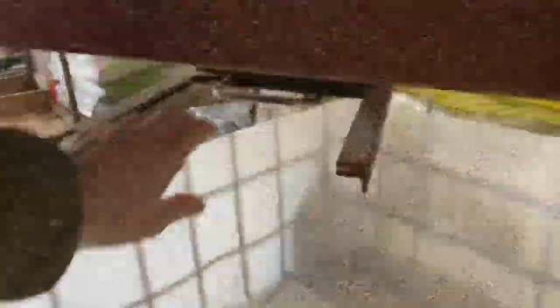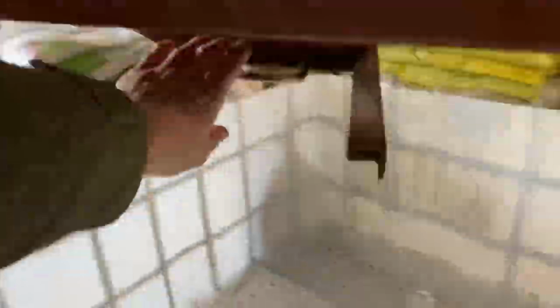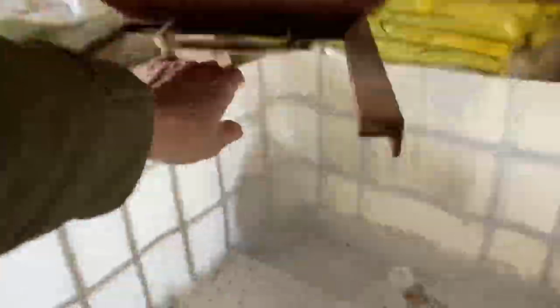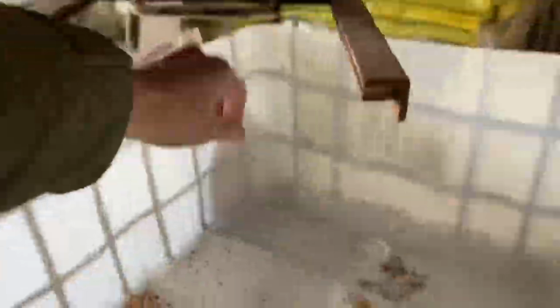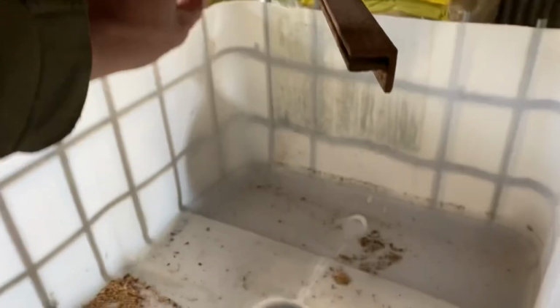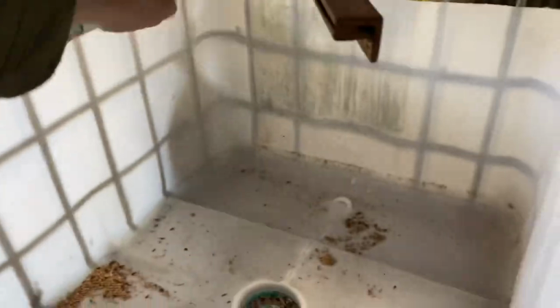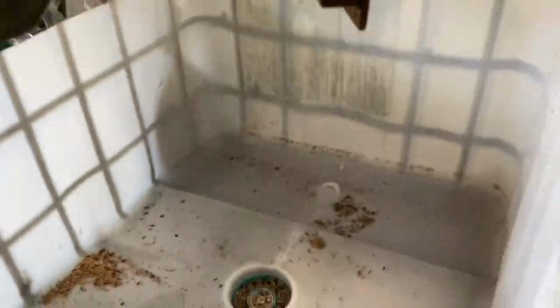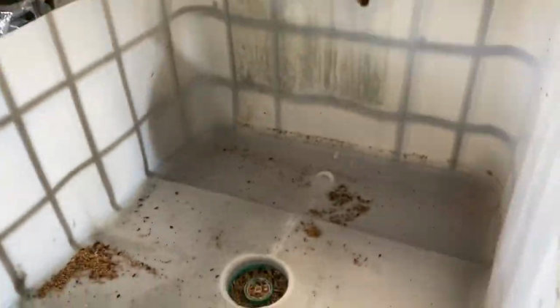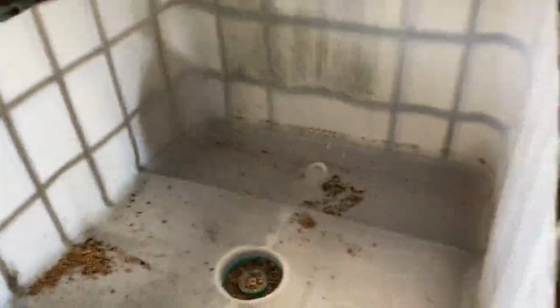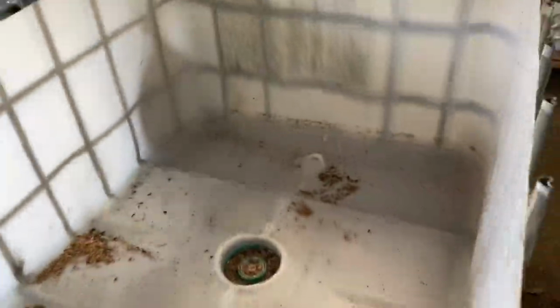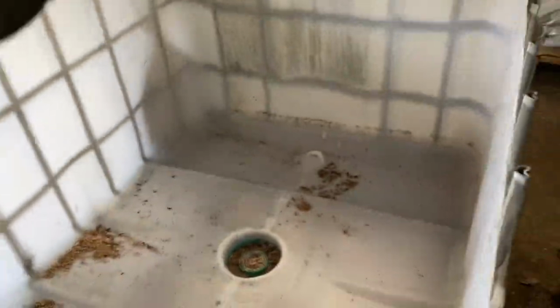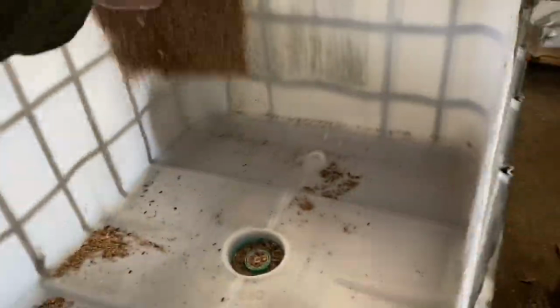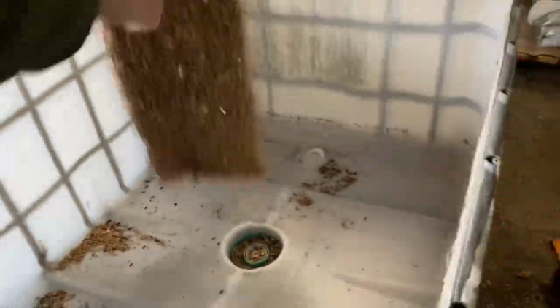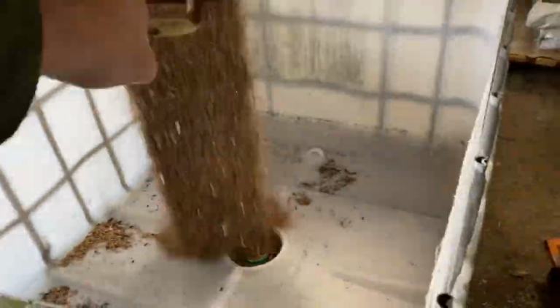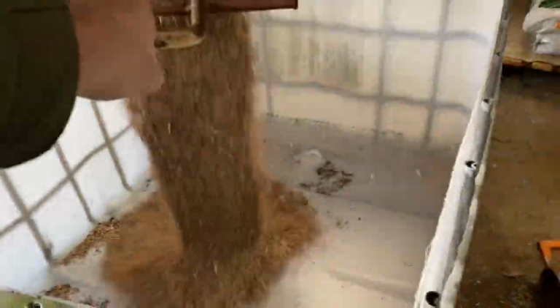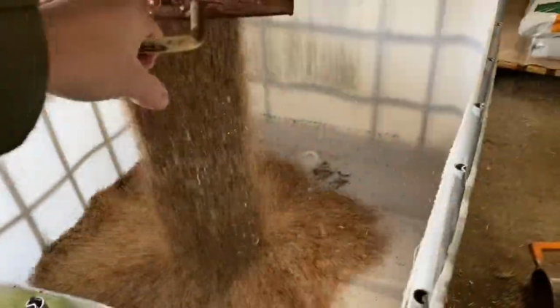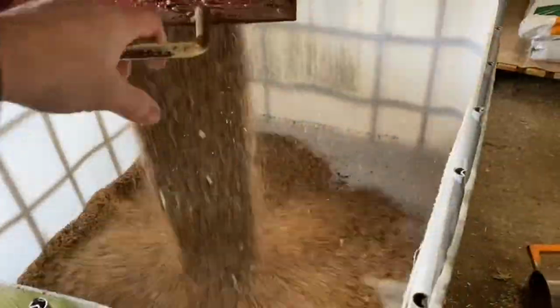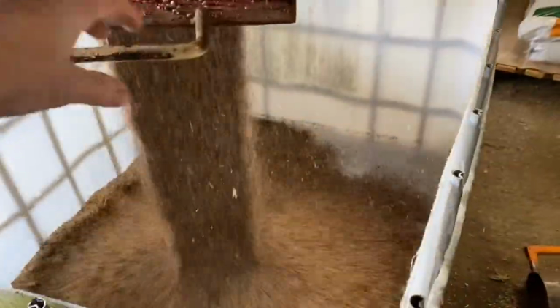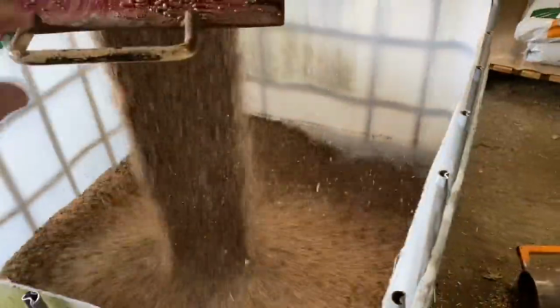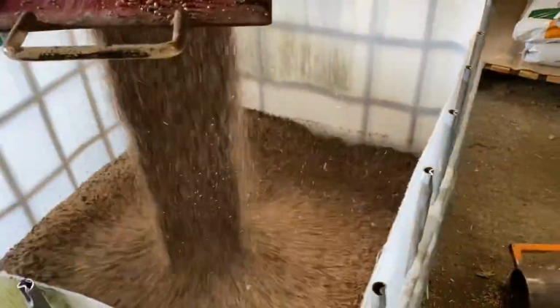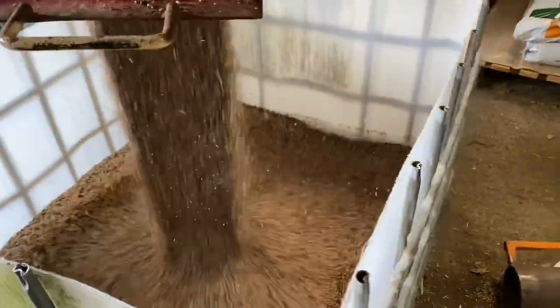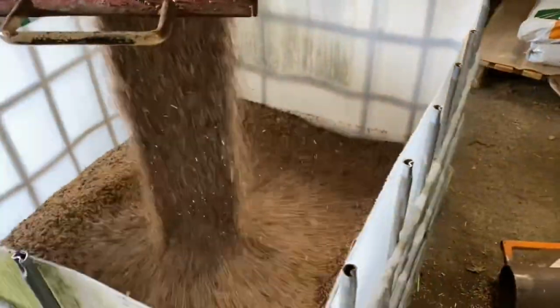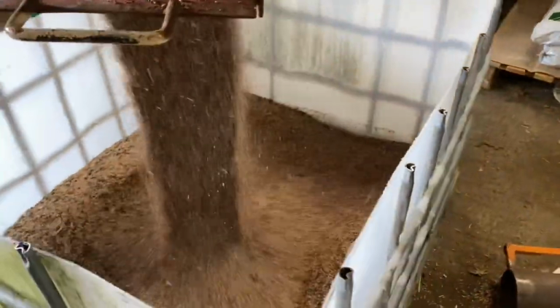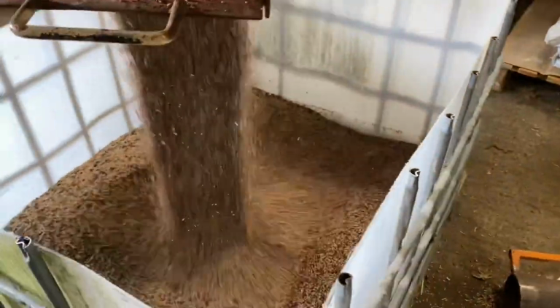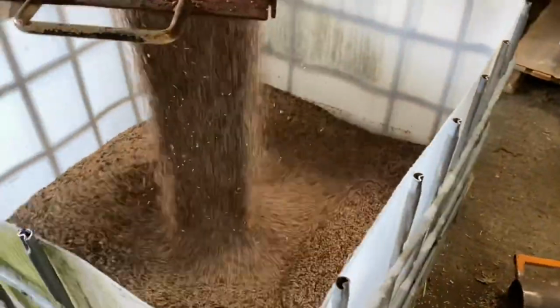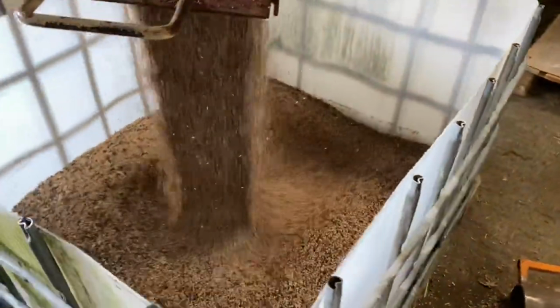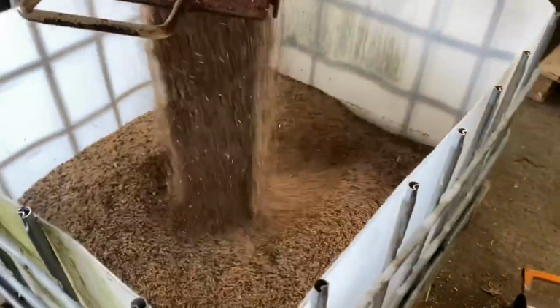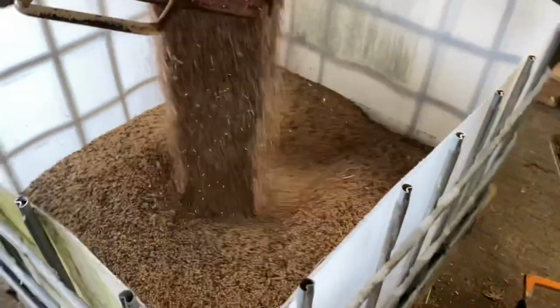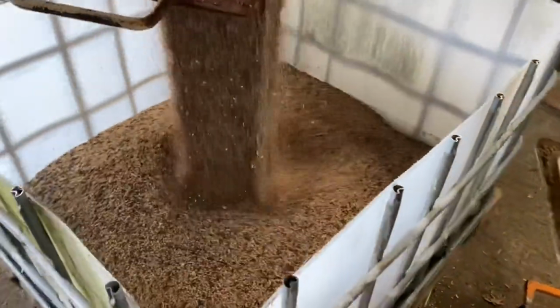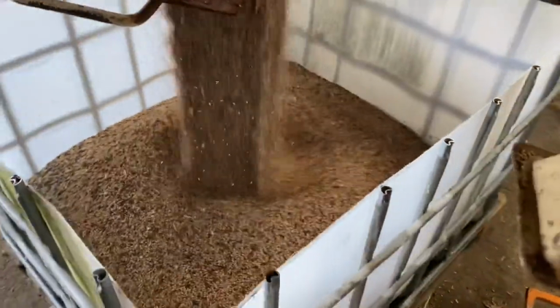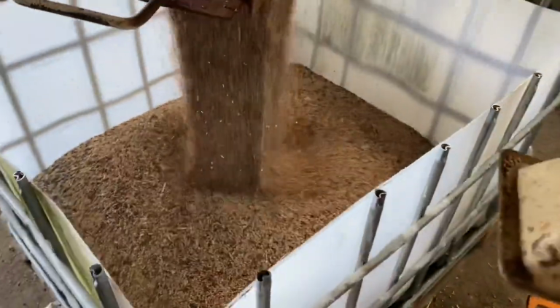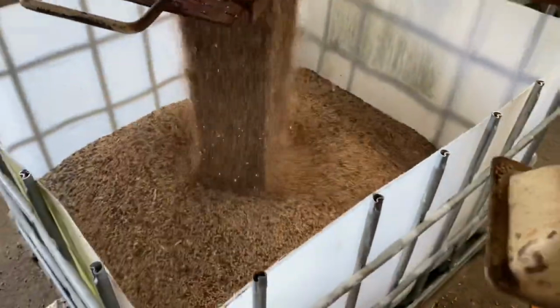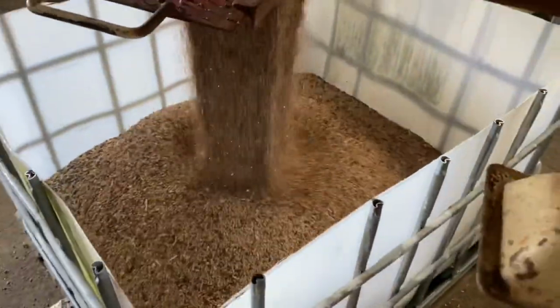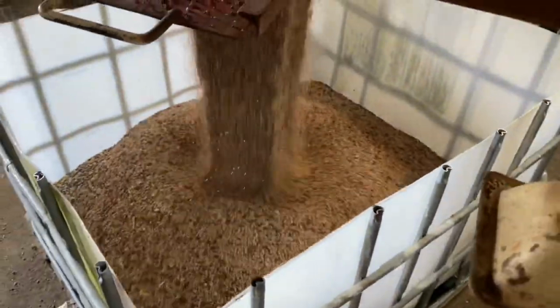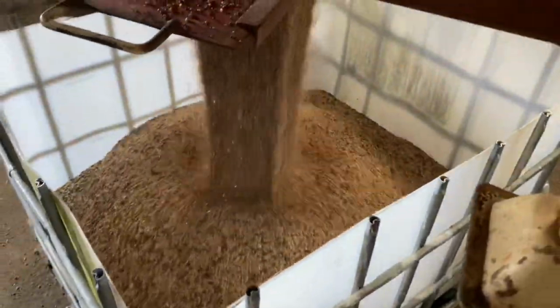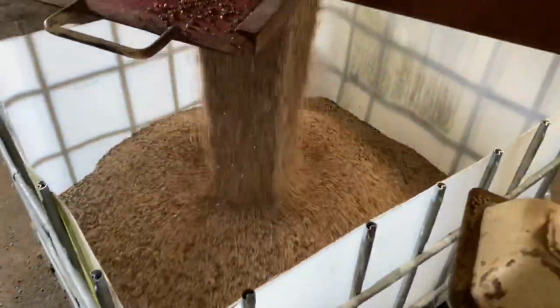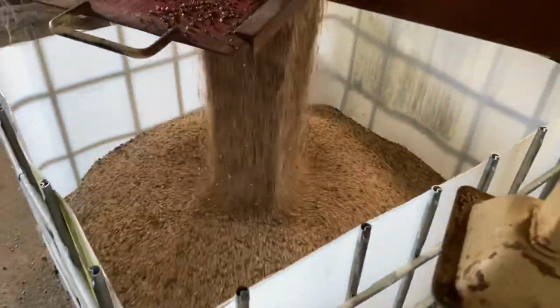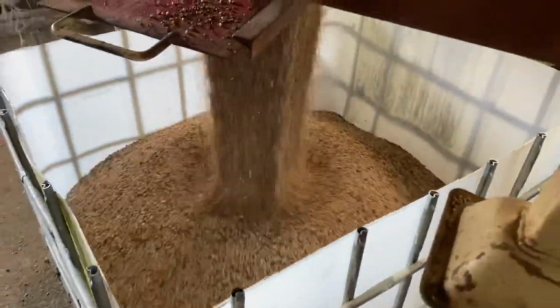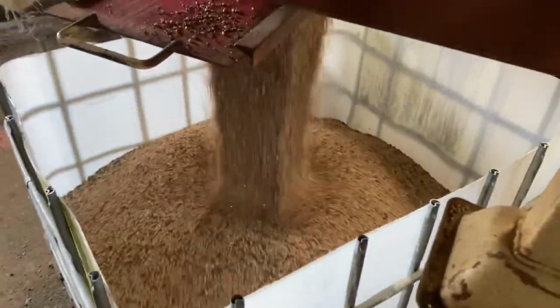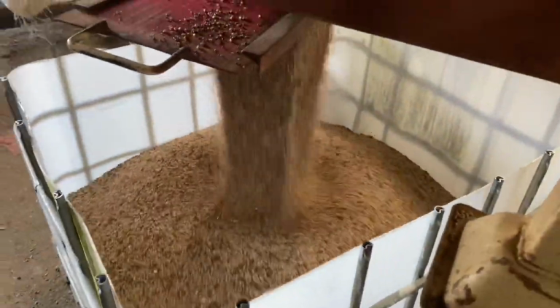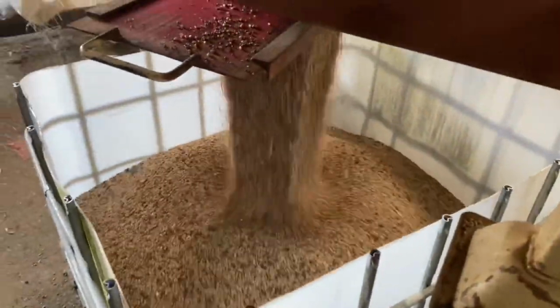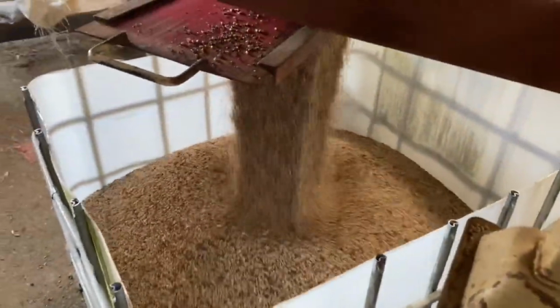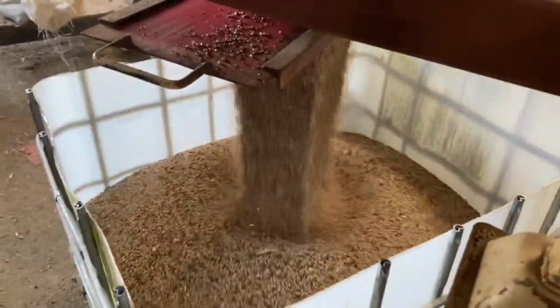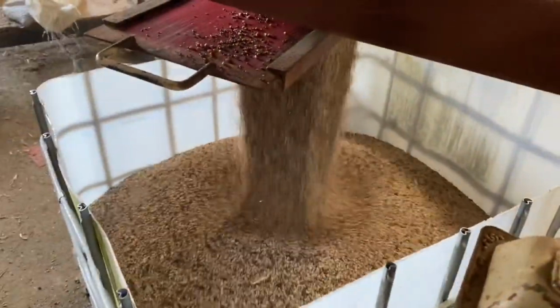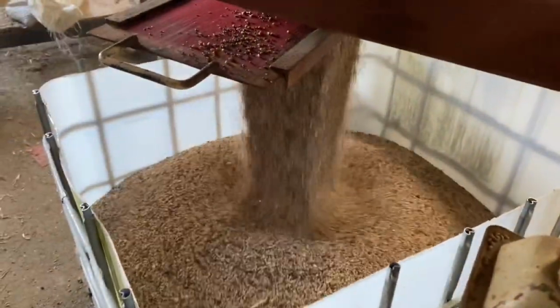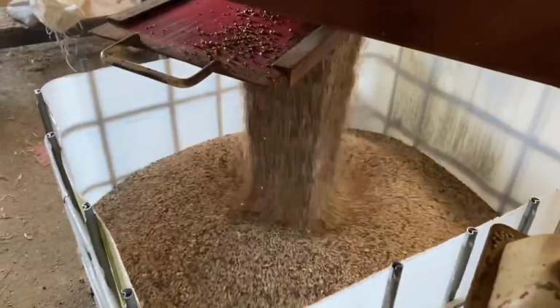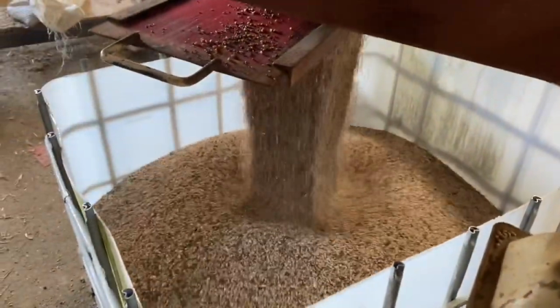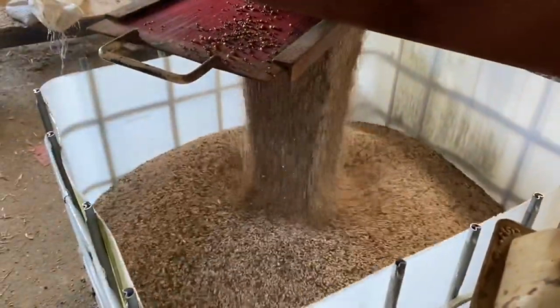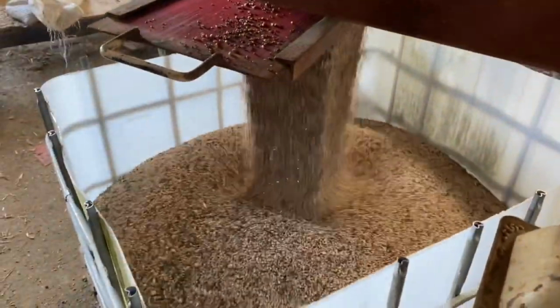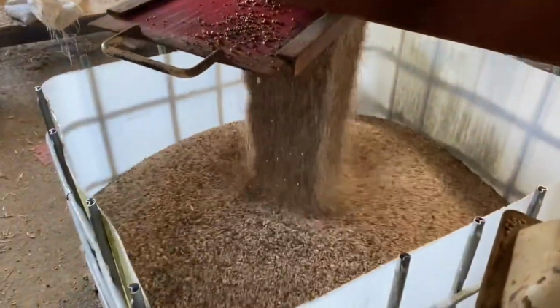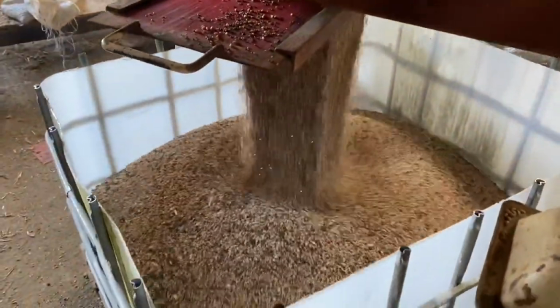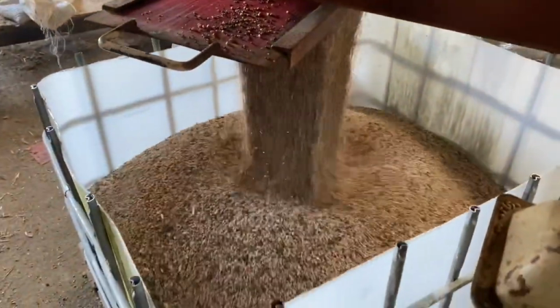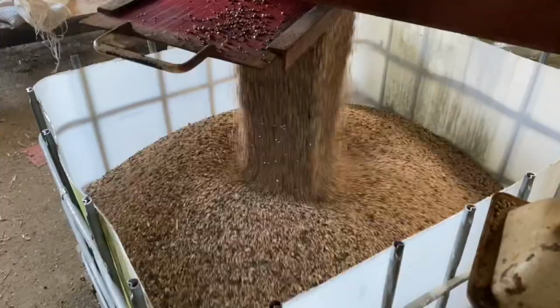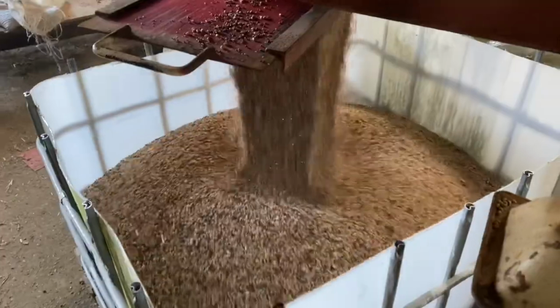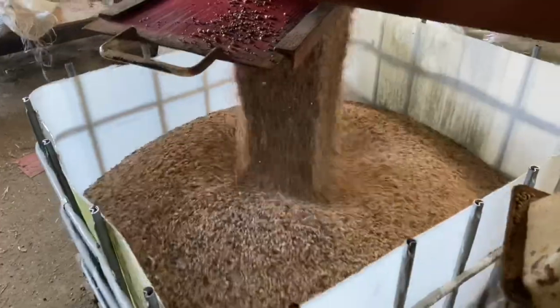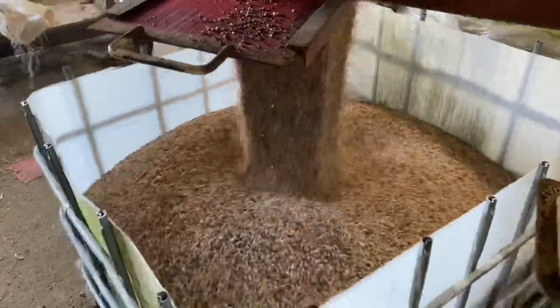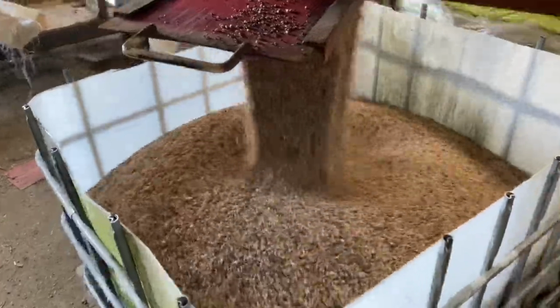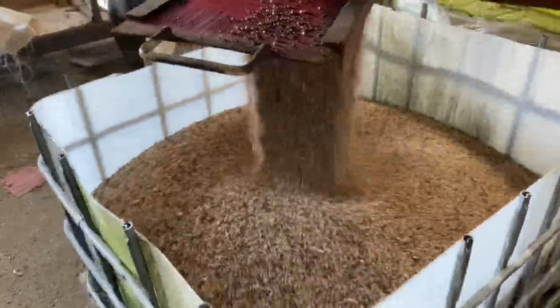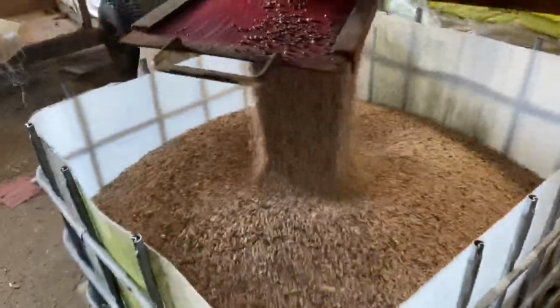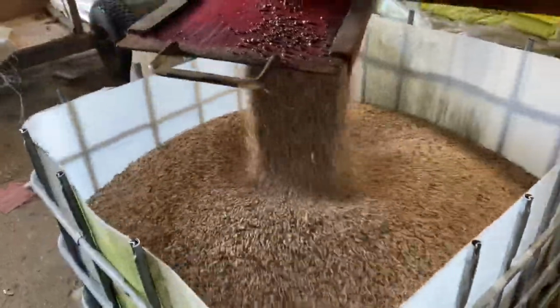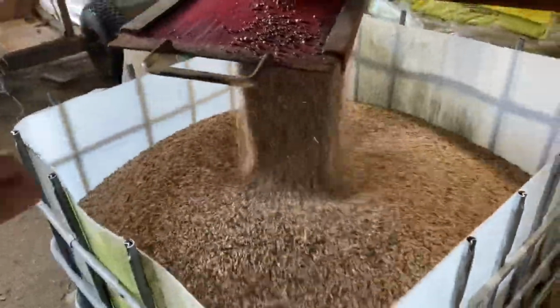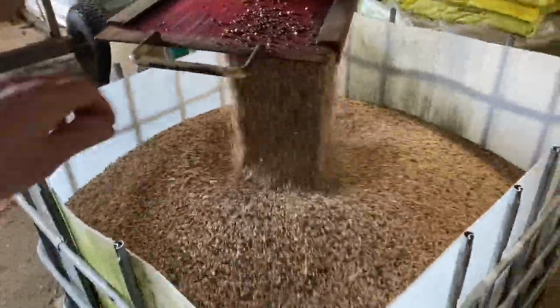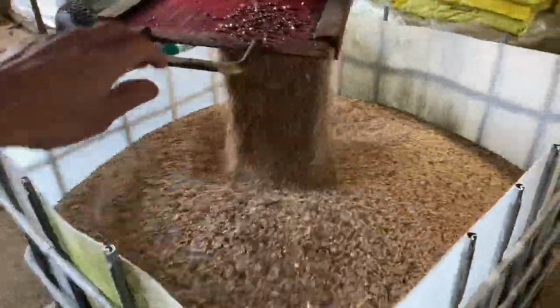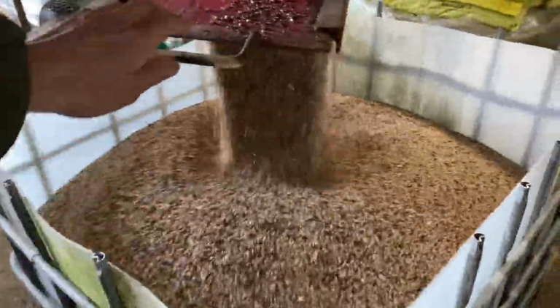So this is the container that we use, with an open top to bucket it out of easier.